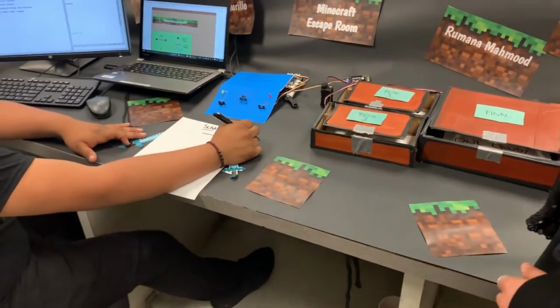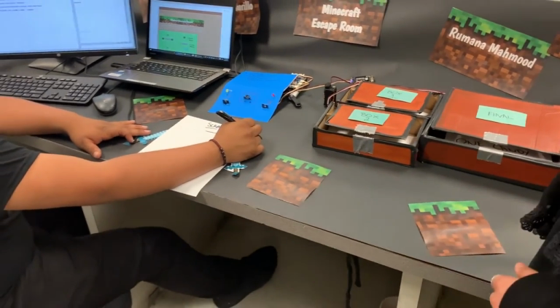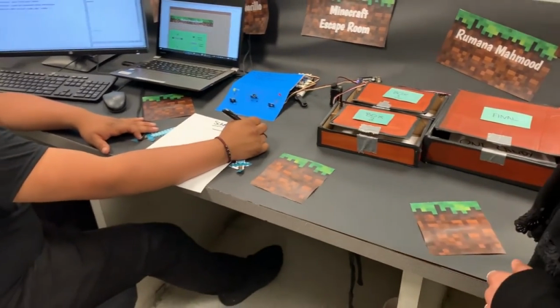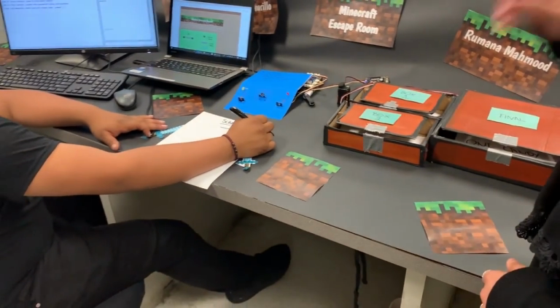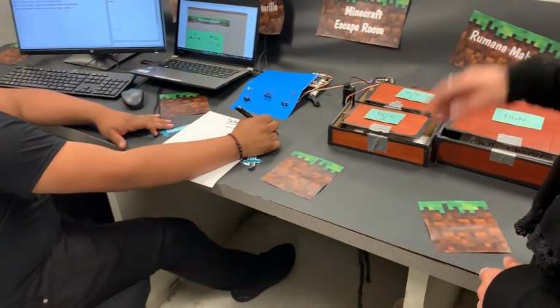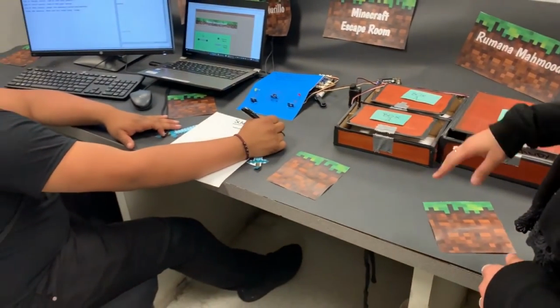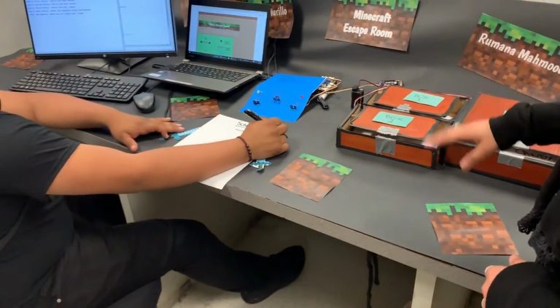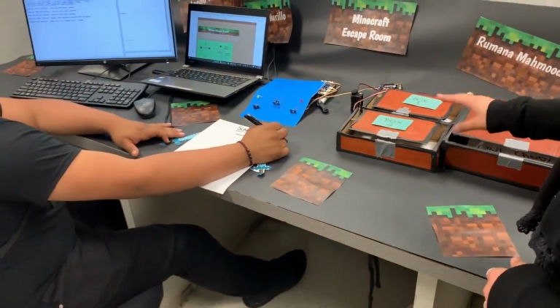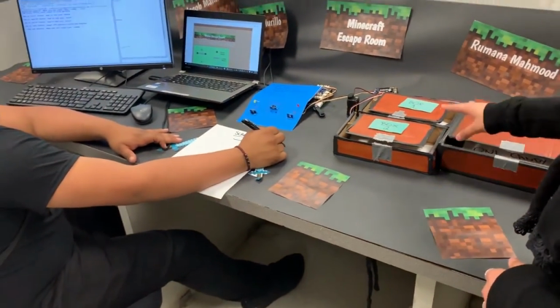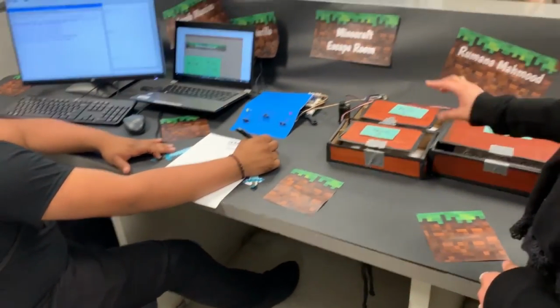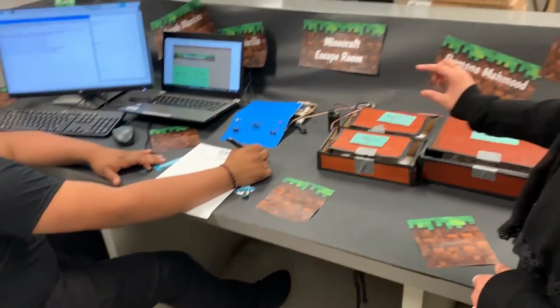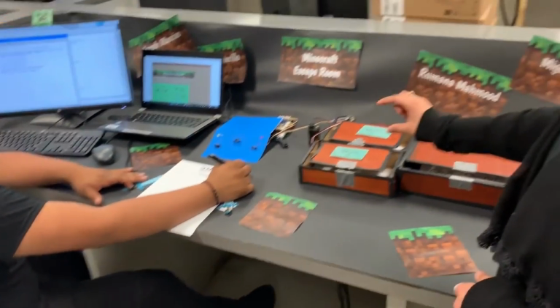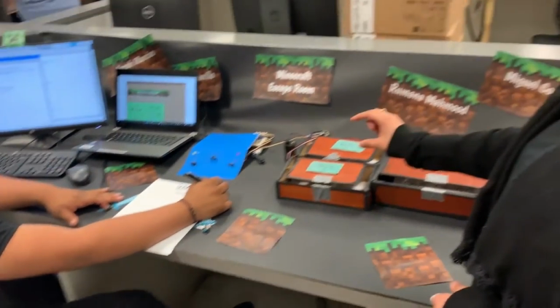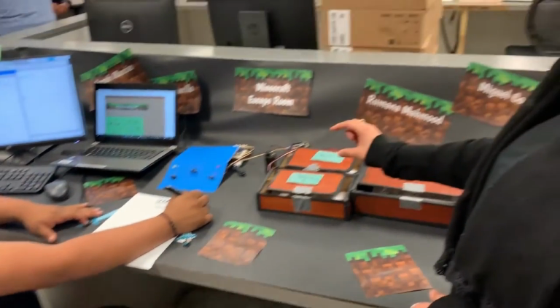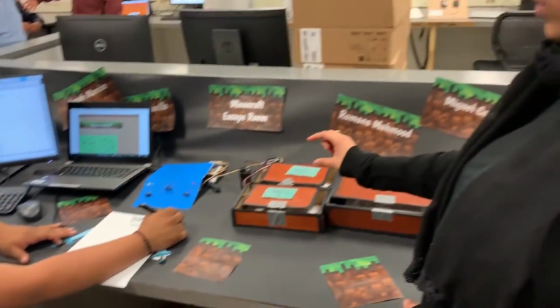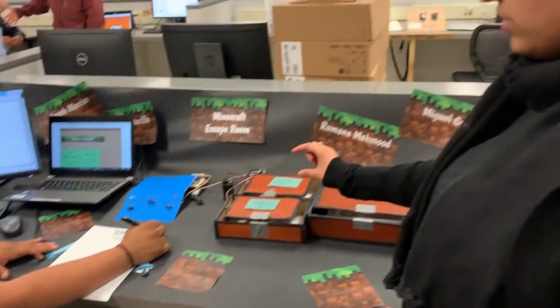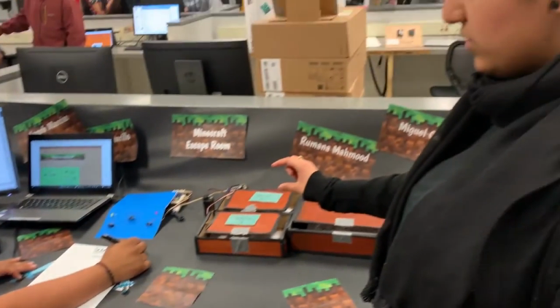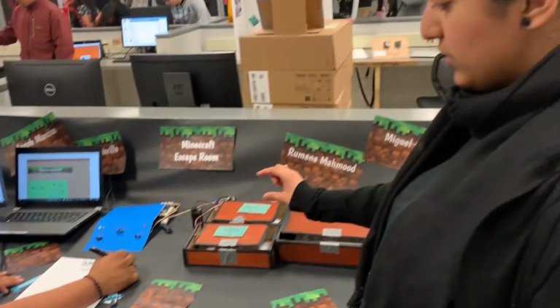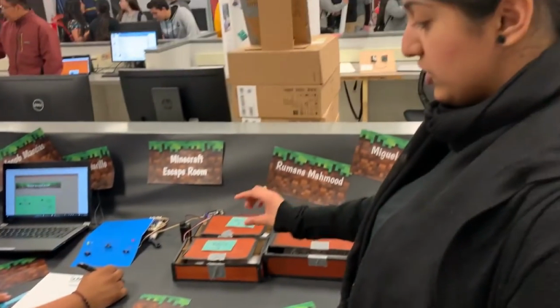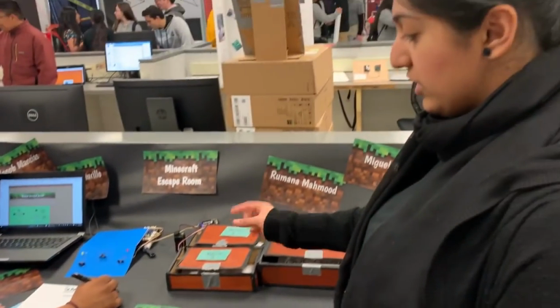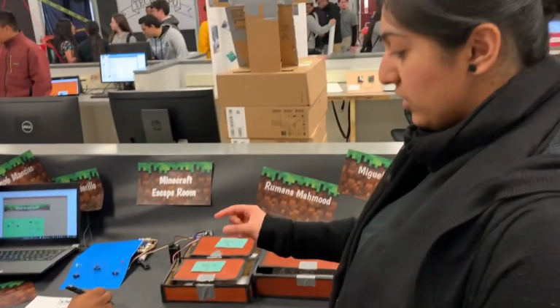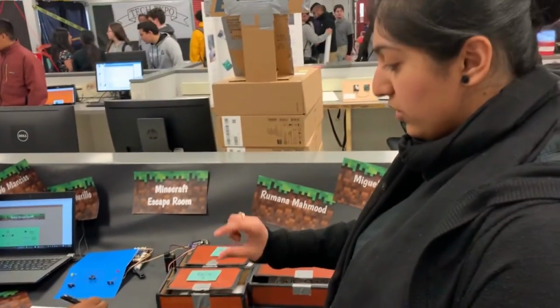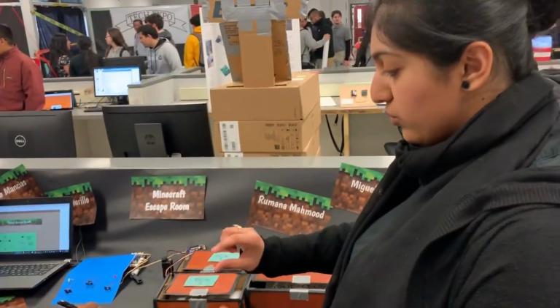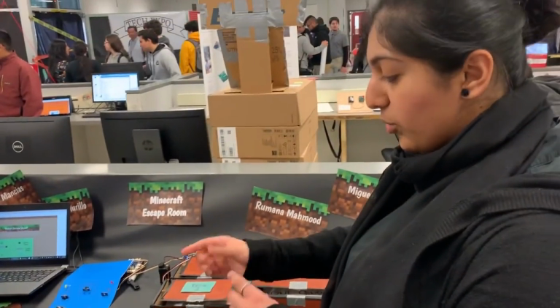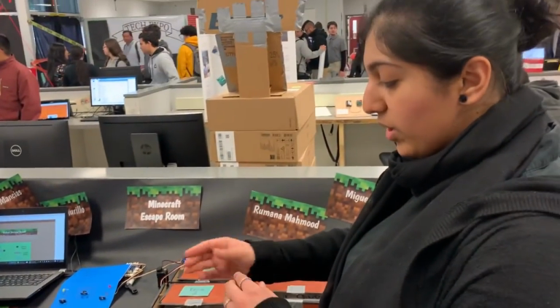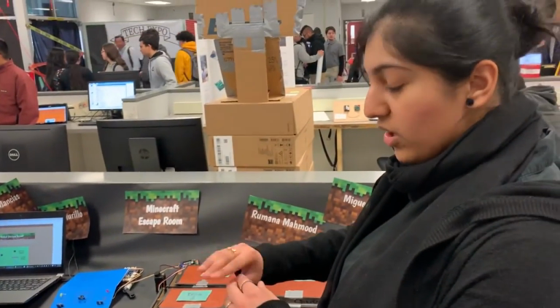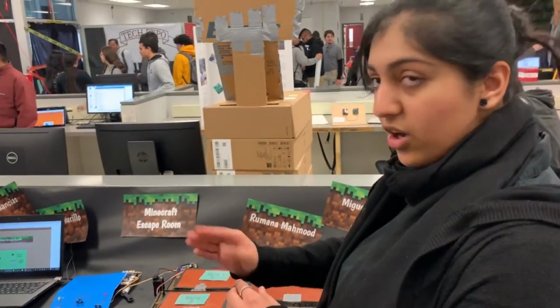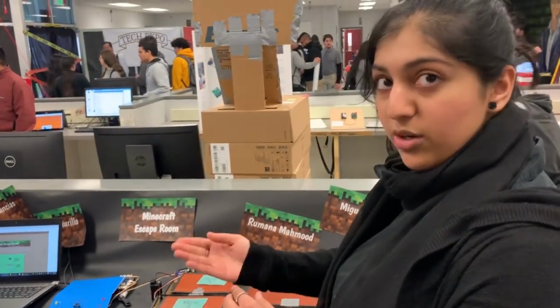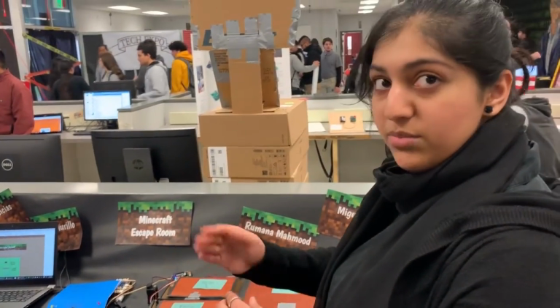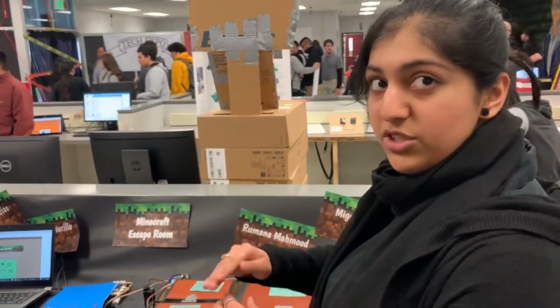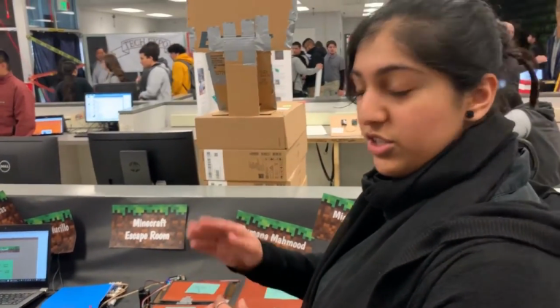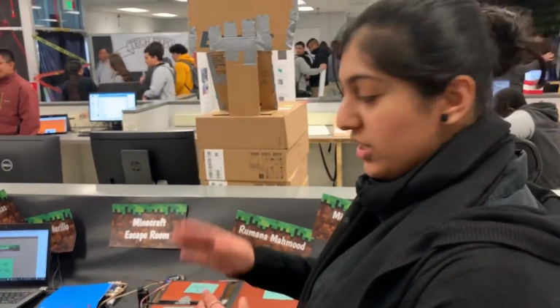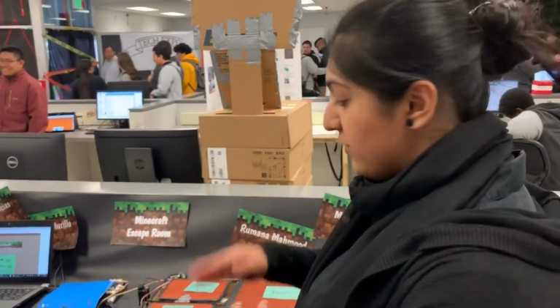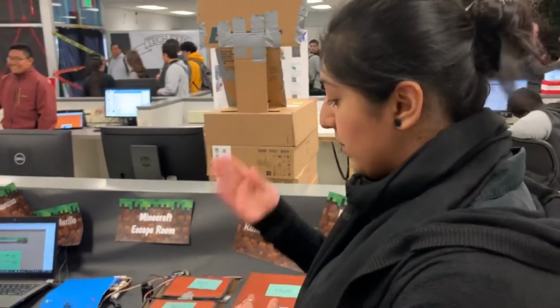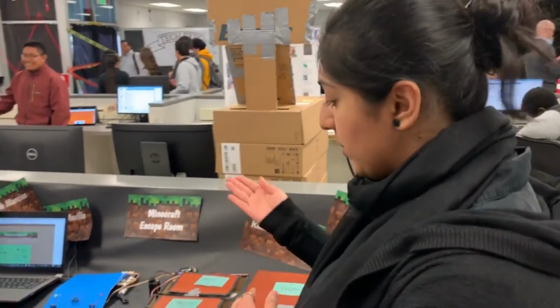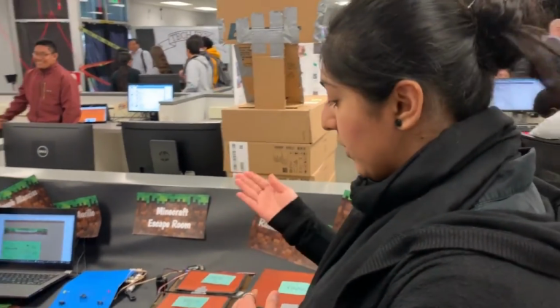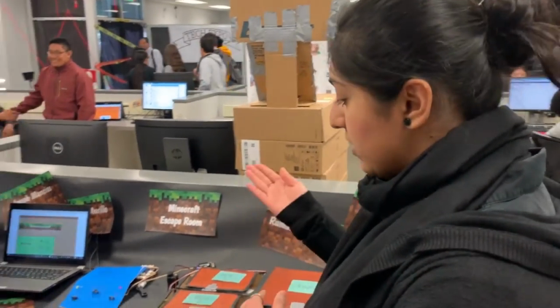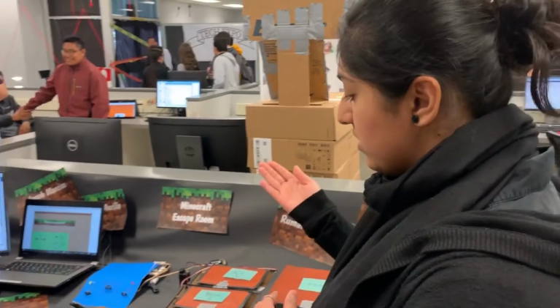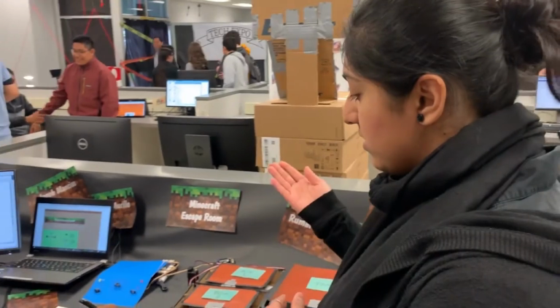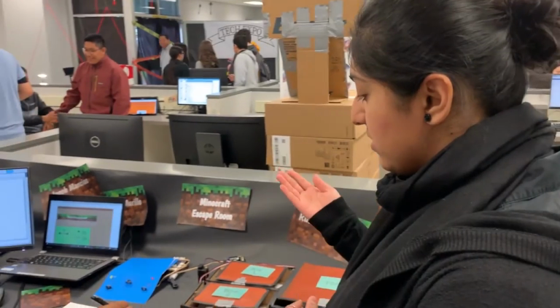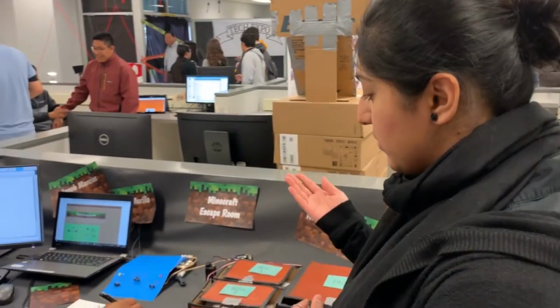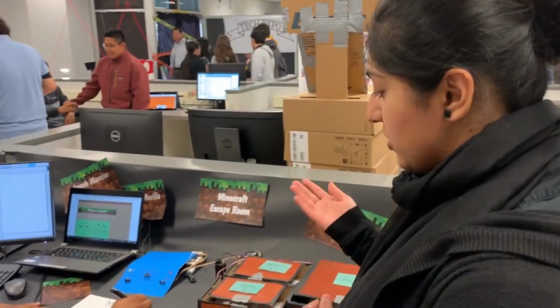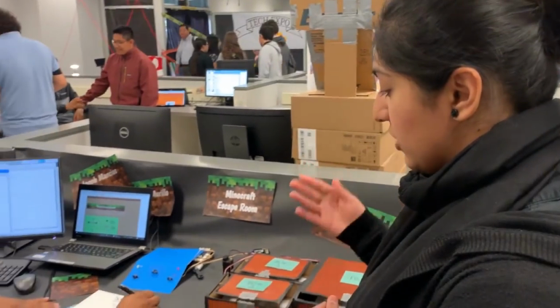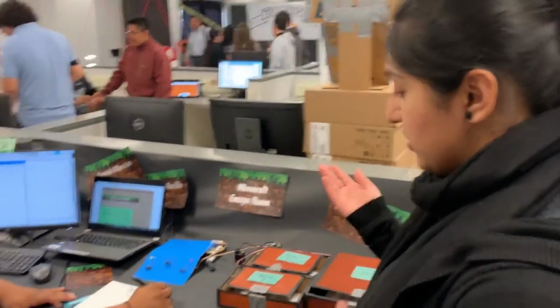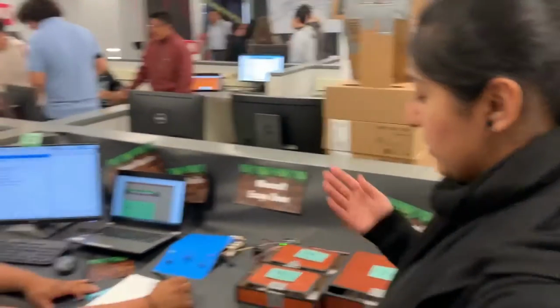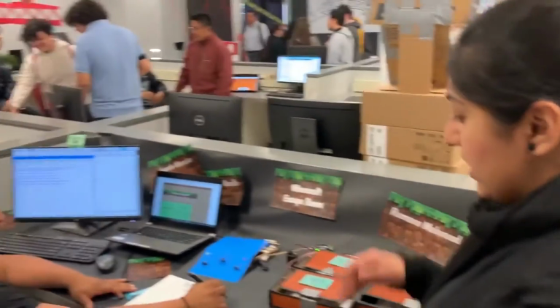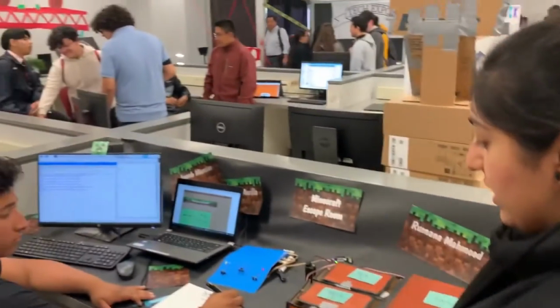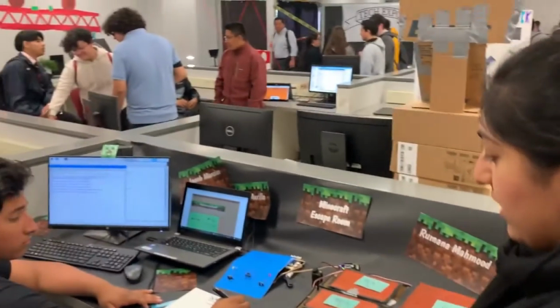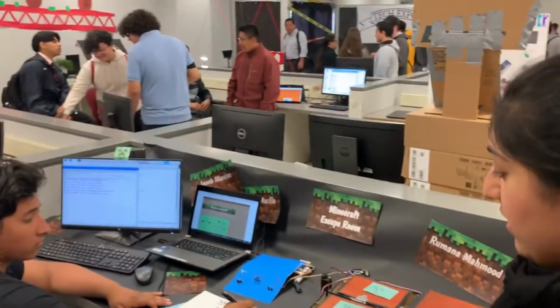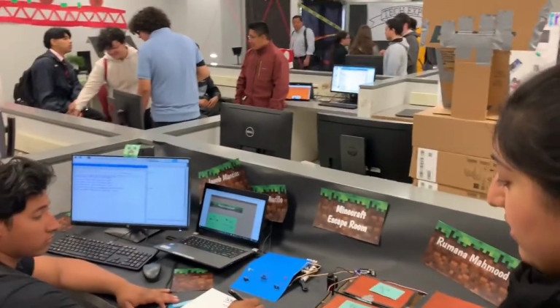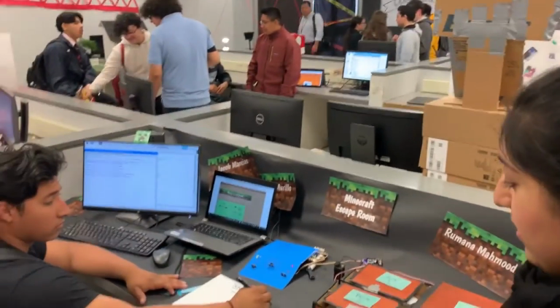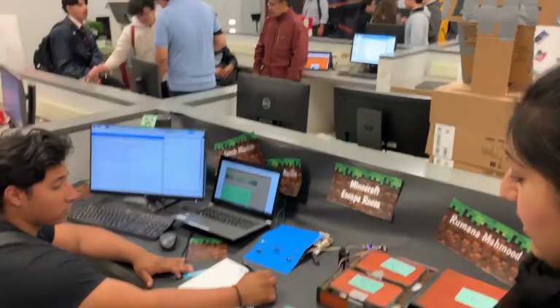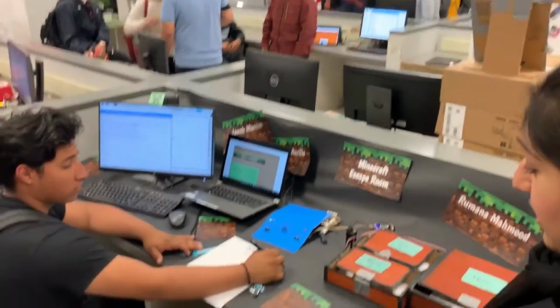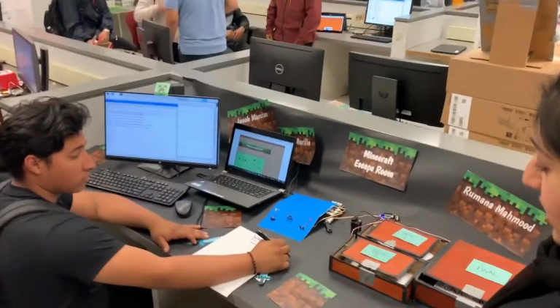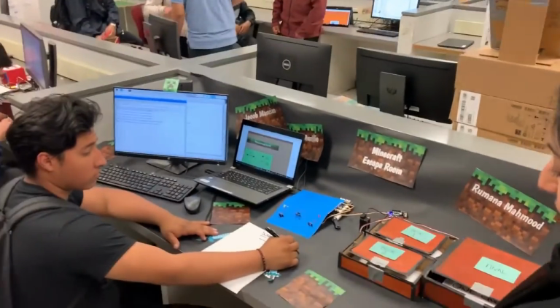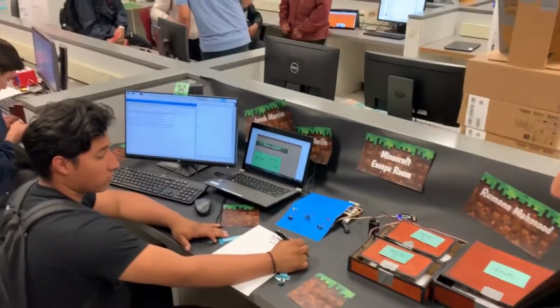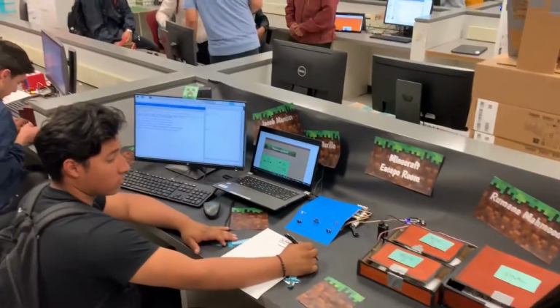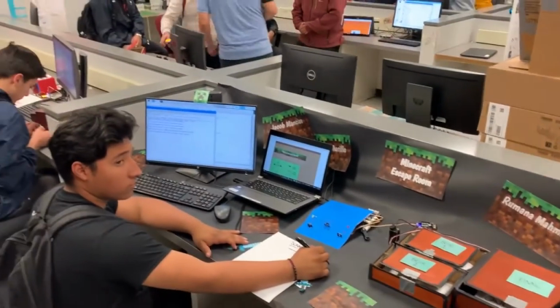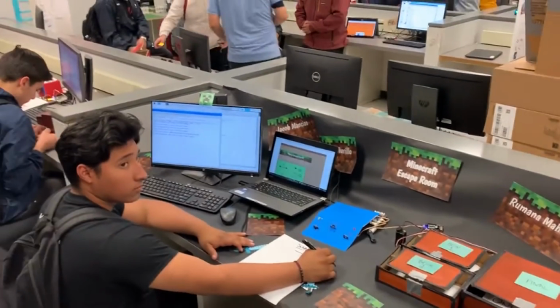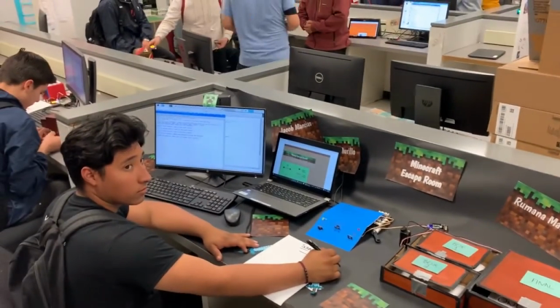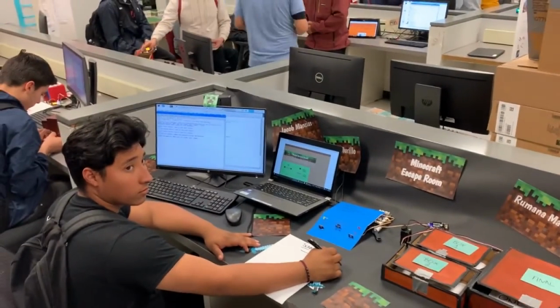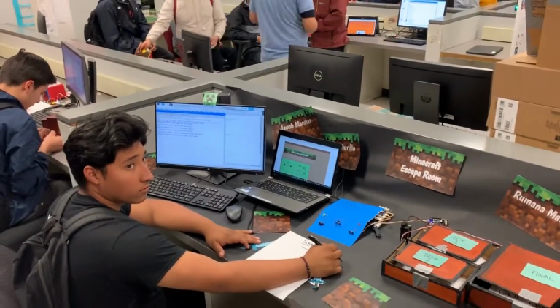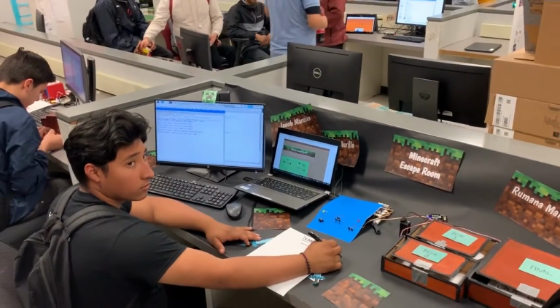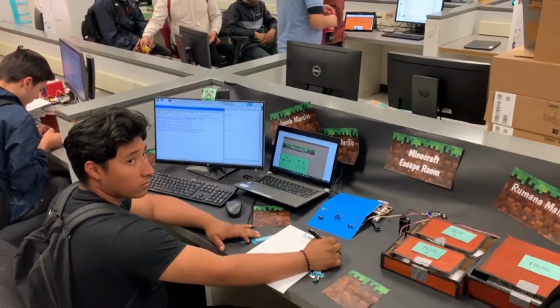We also have something called servos, which are little robot arms to lift up the boxes, and those also didn't correspond with the code.